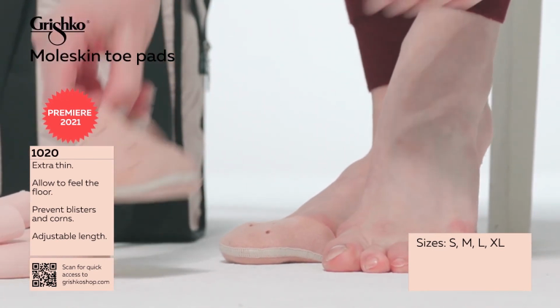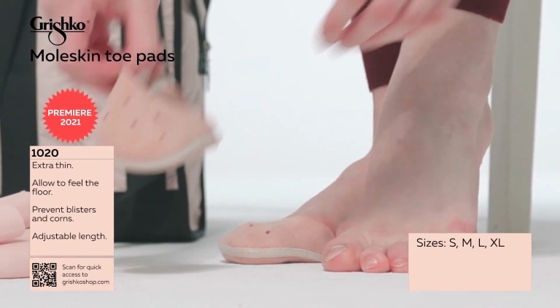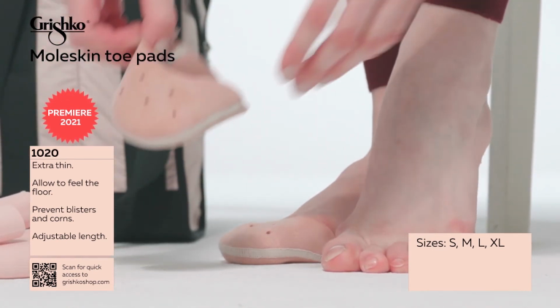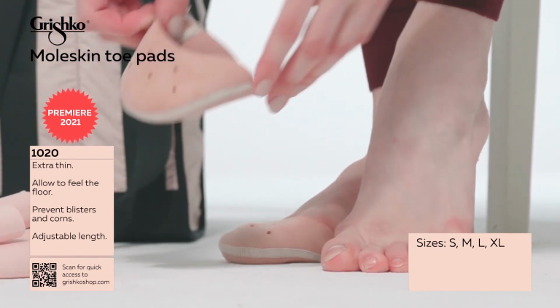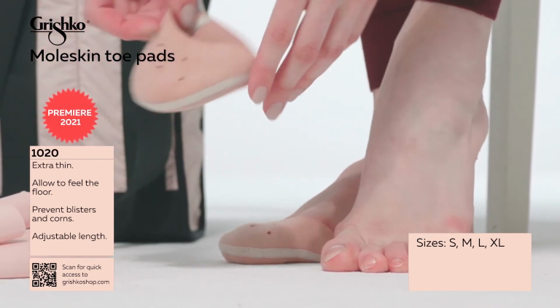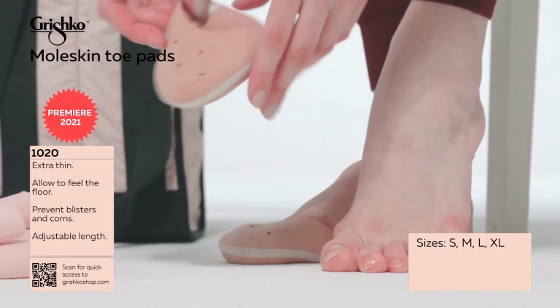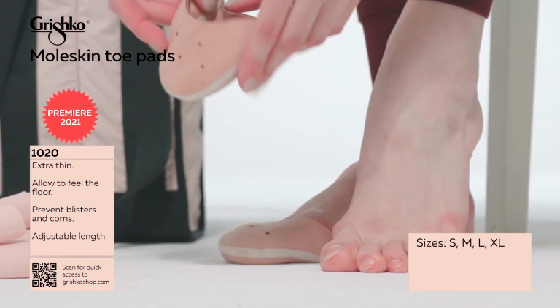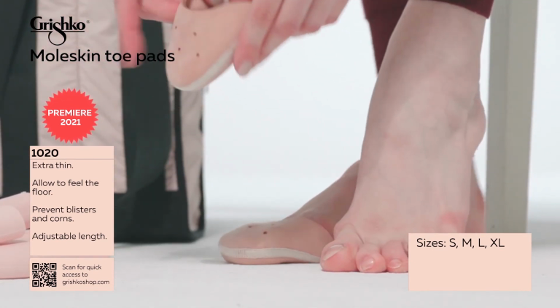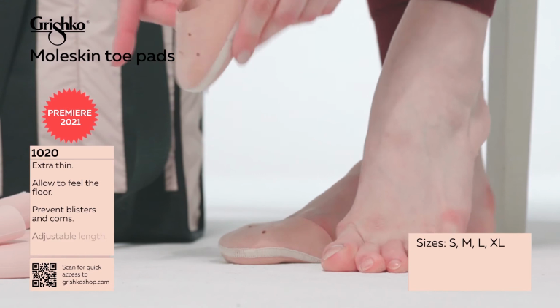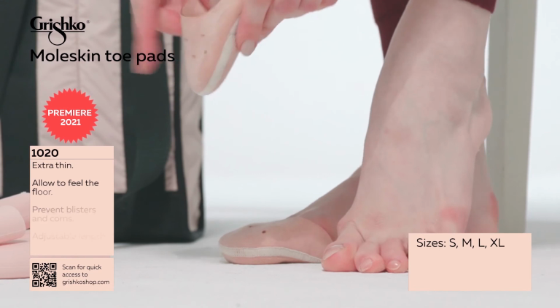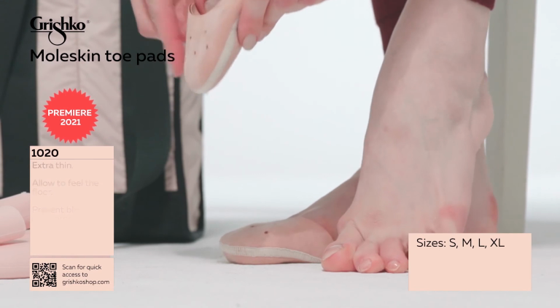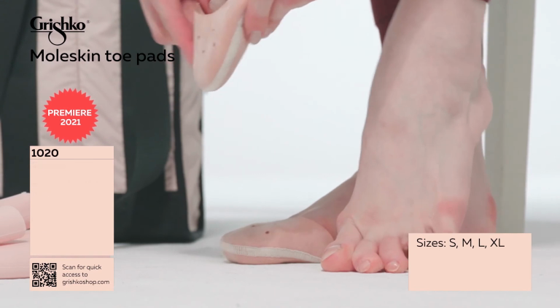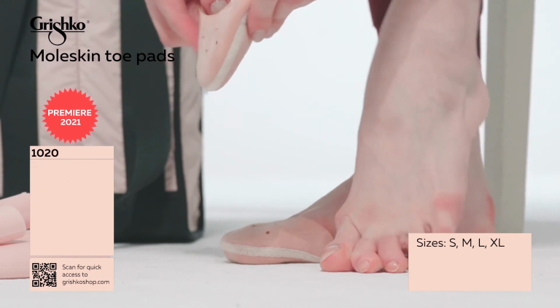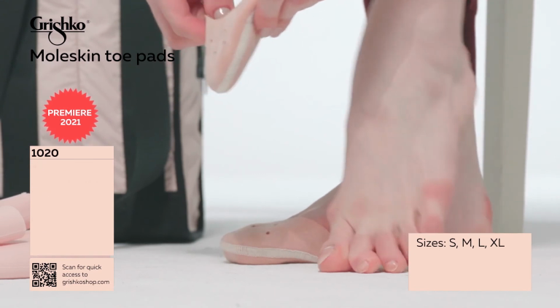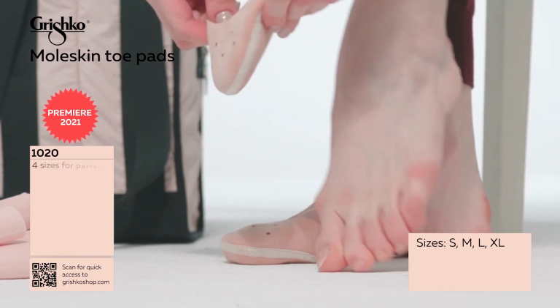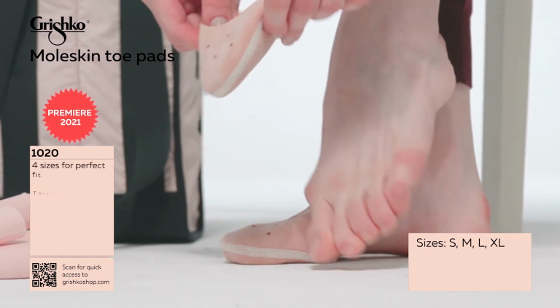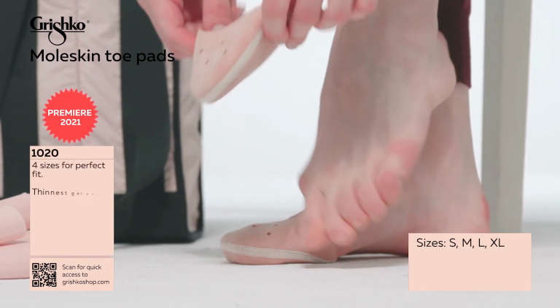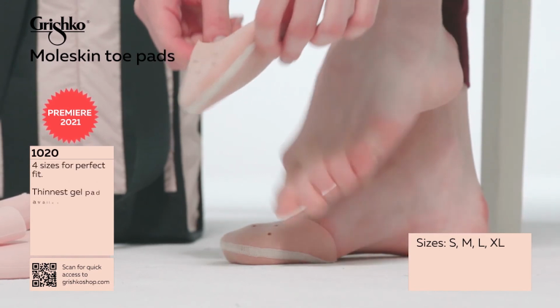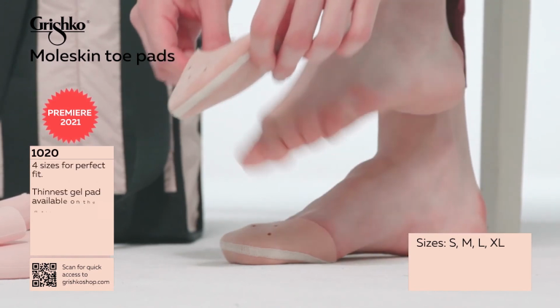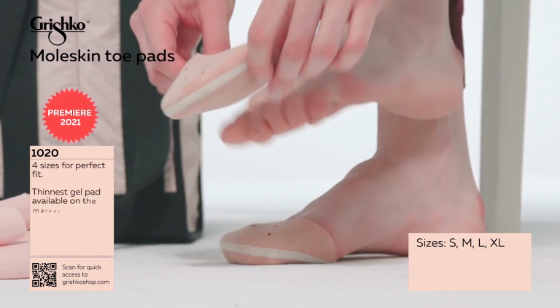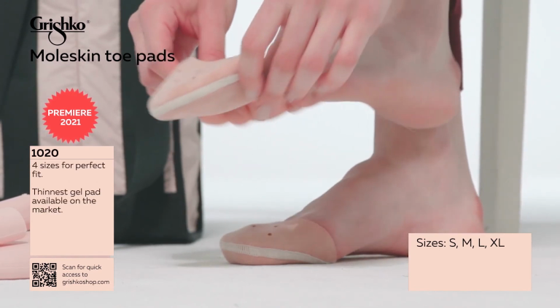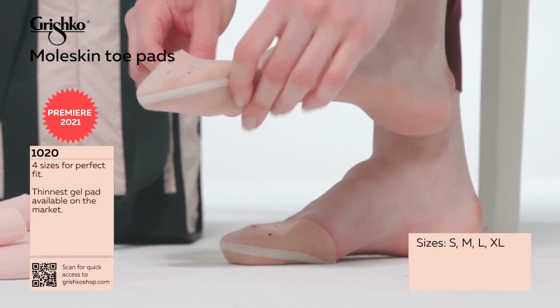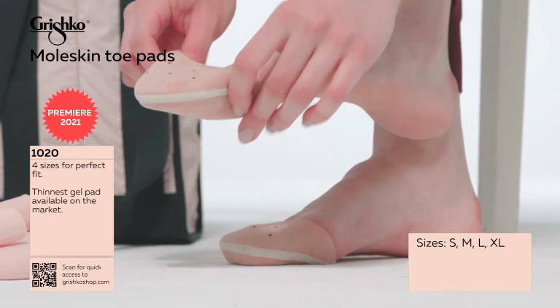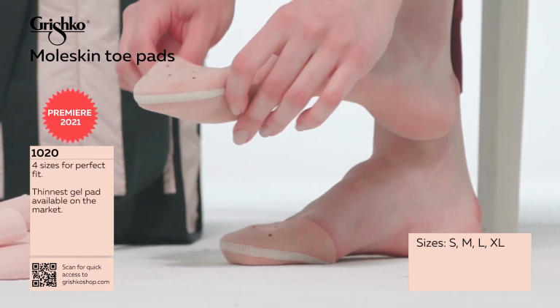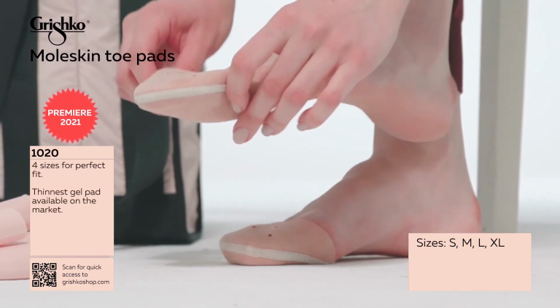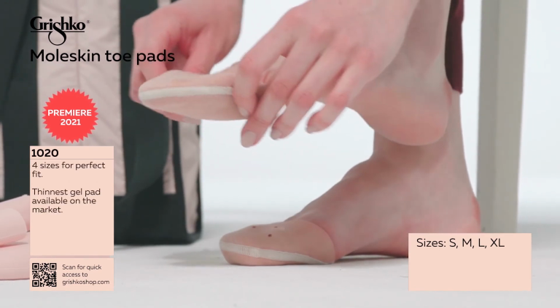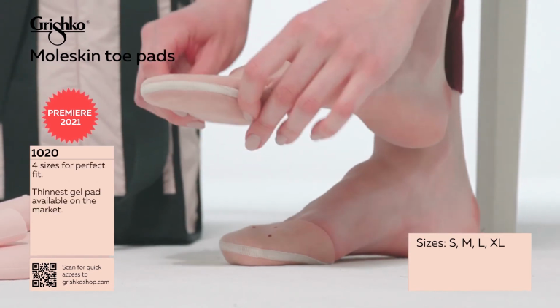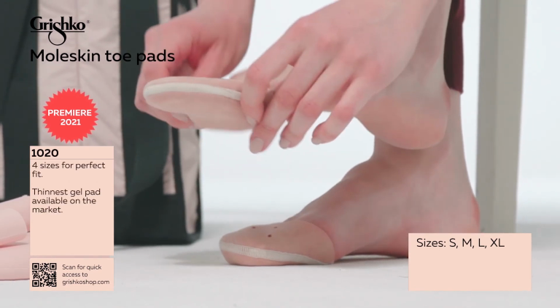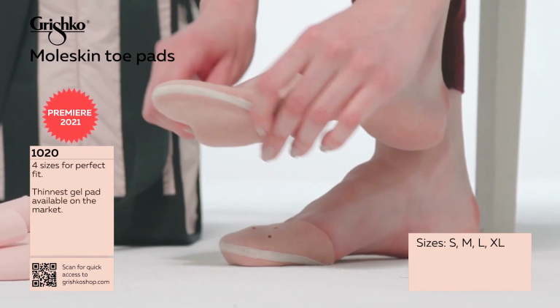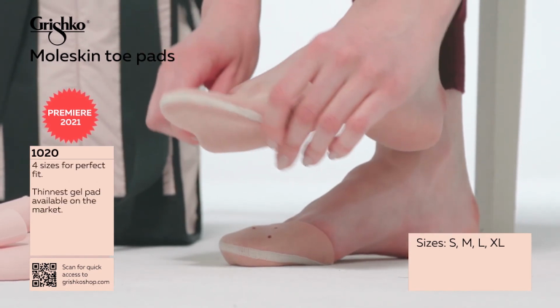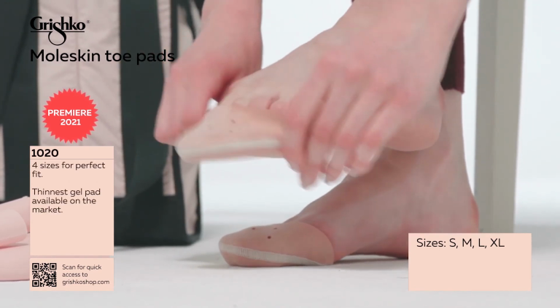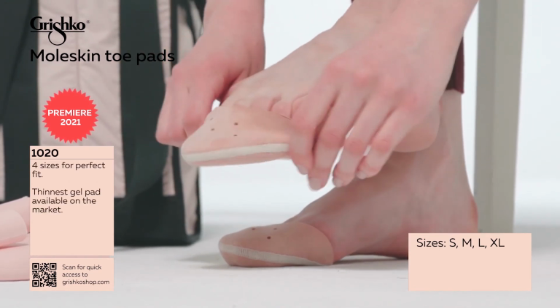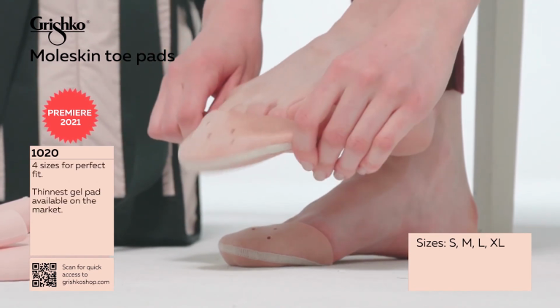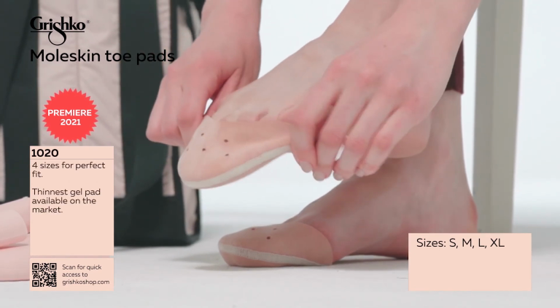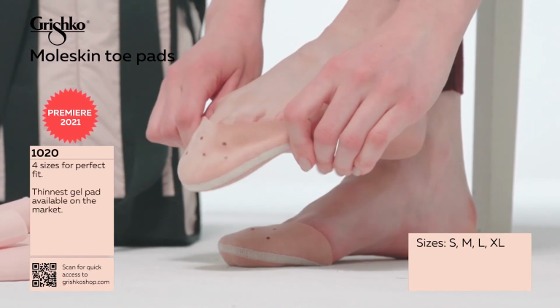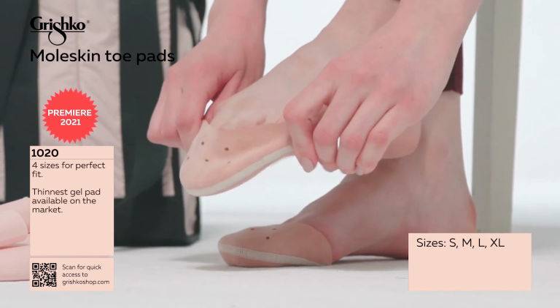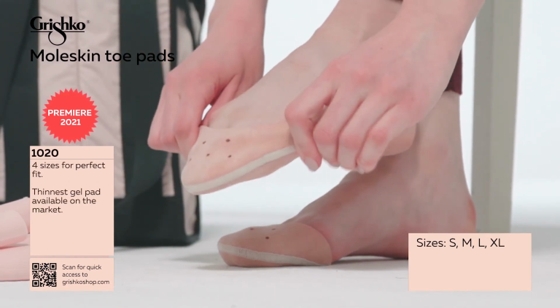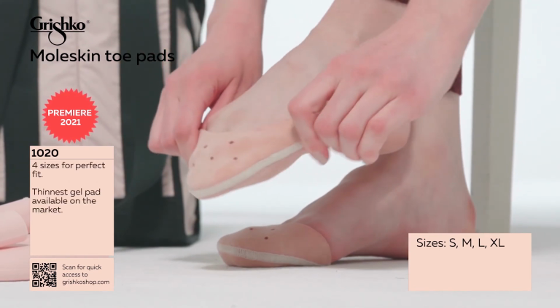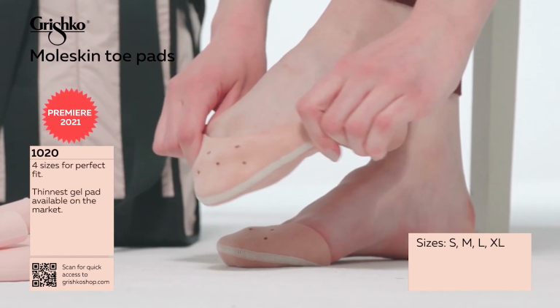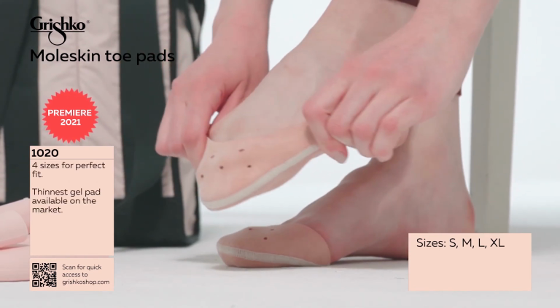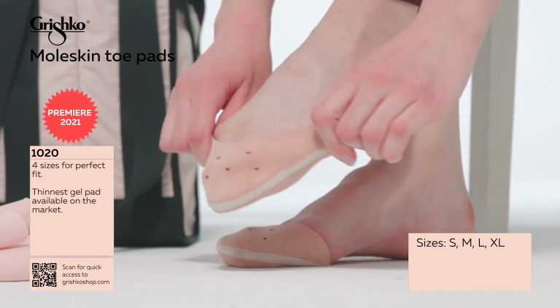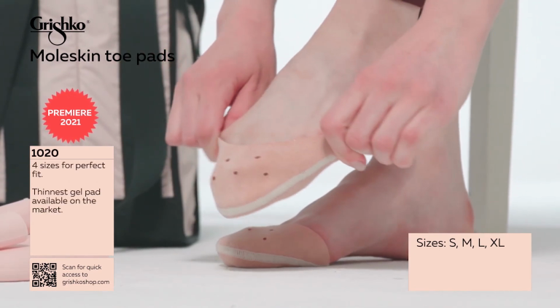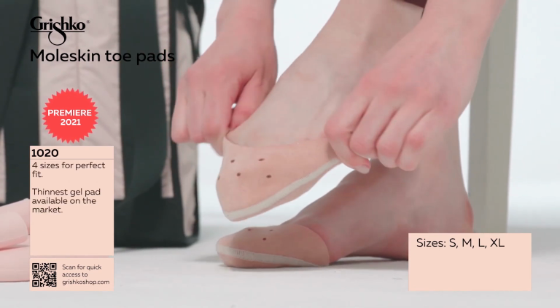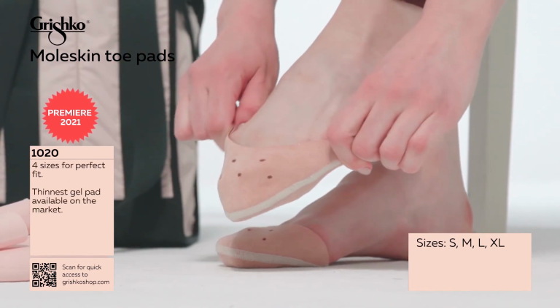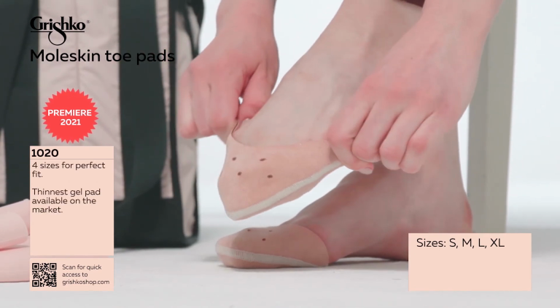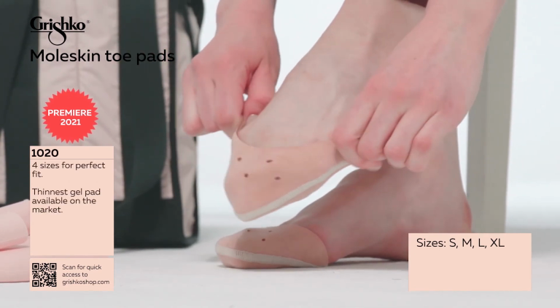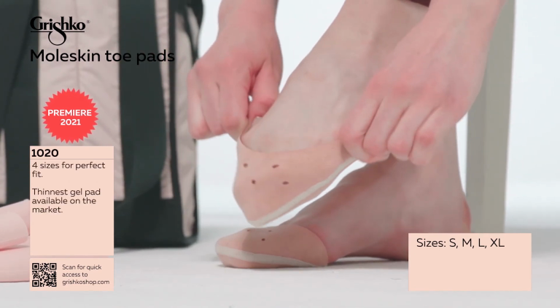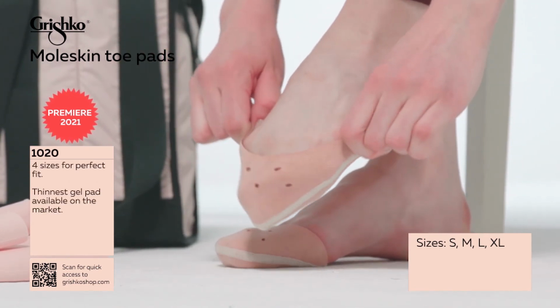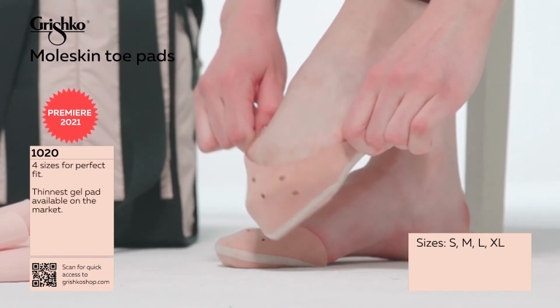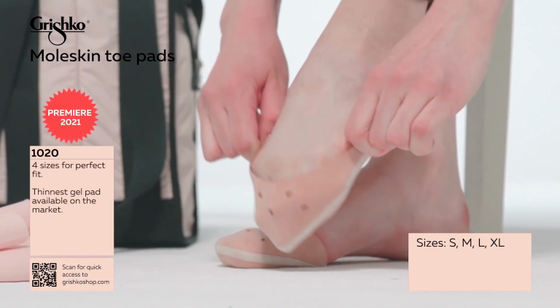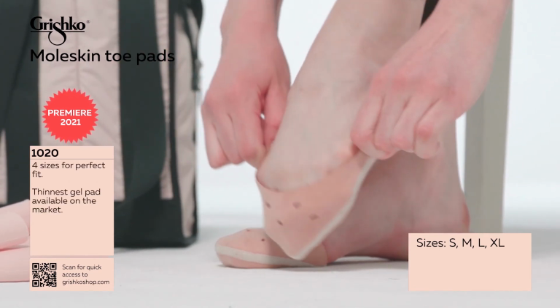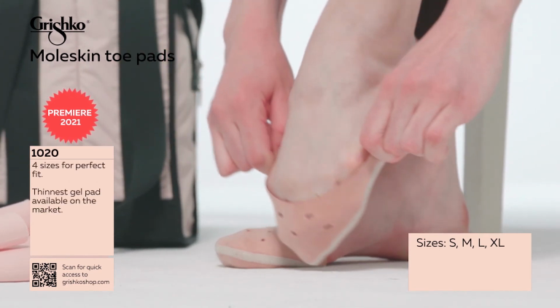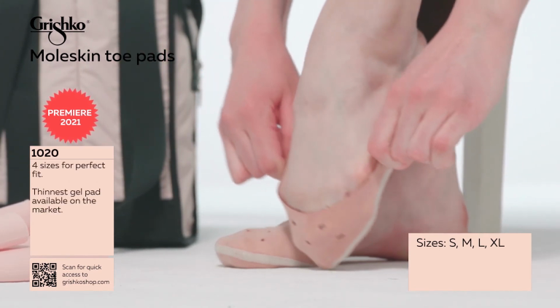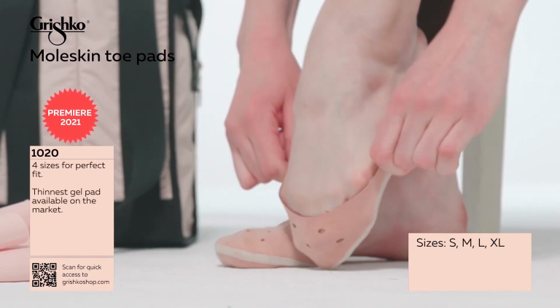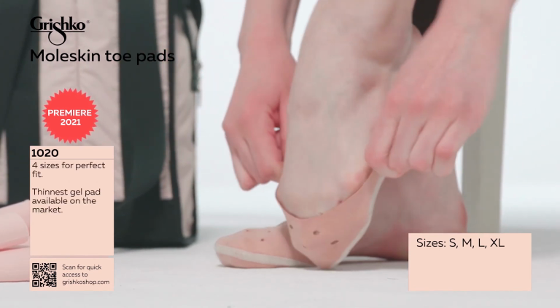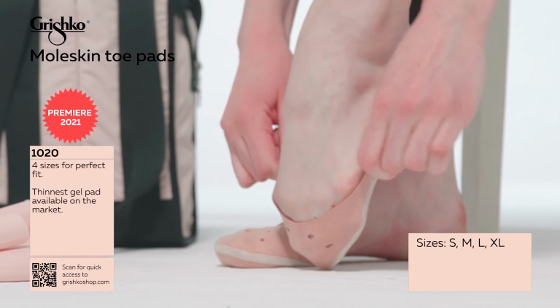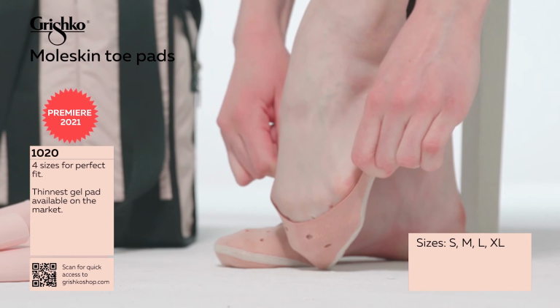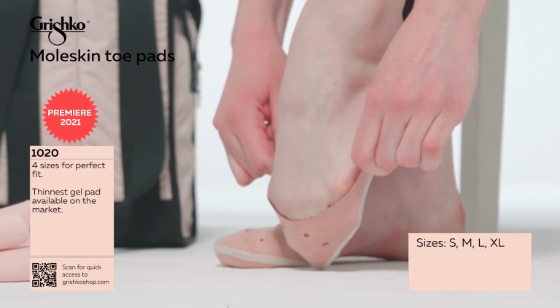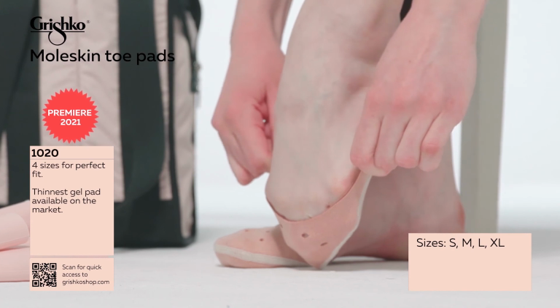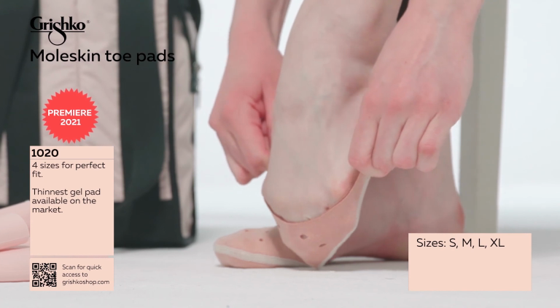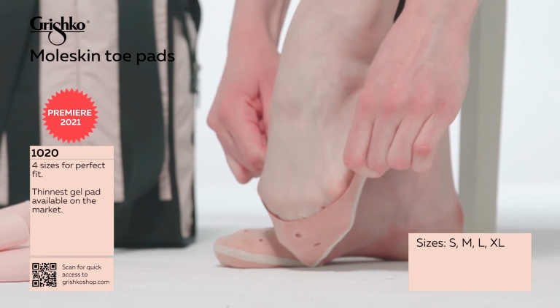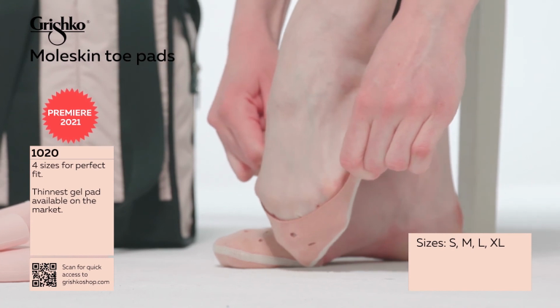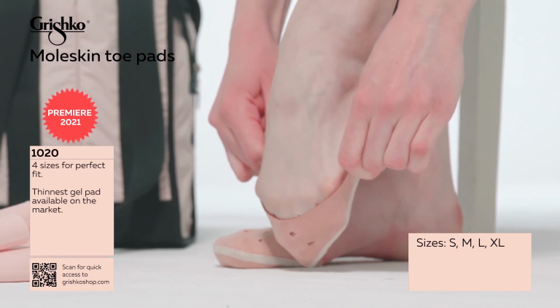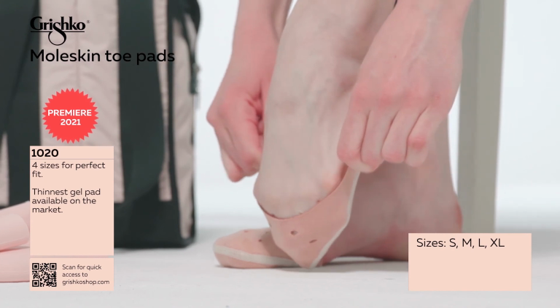They are available in four sizes as well, for the best possible fit and comfort for your dancer's foot.